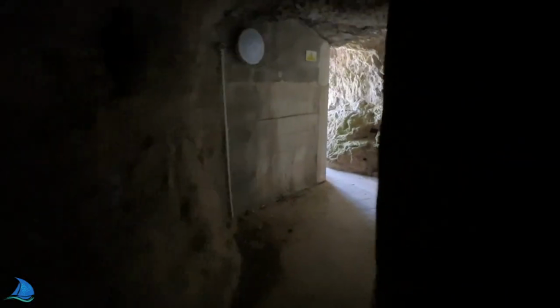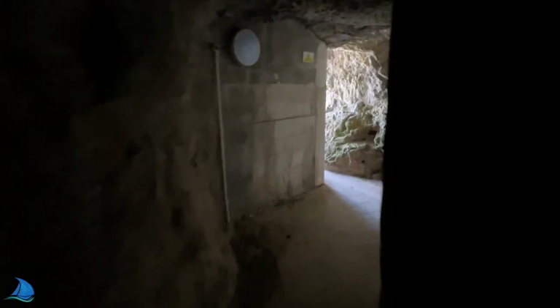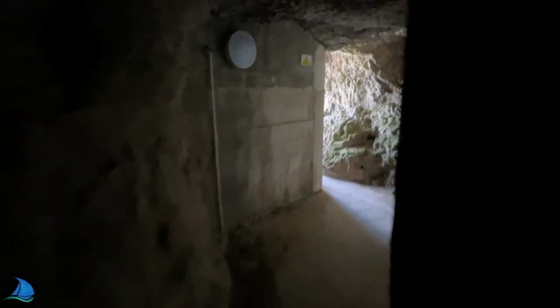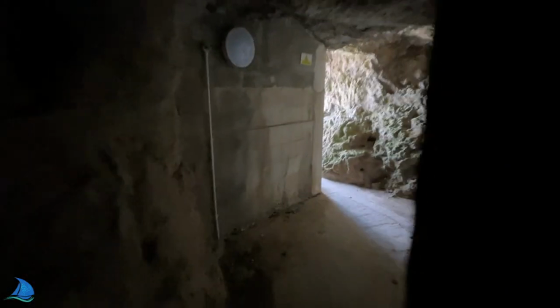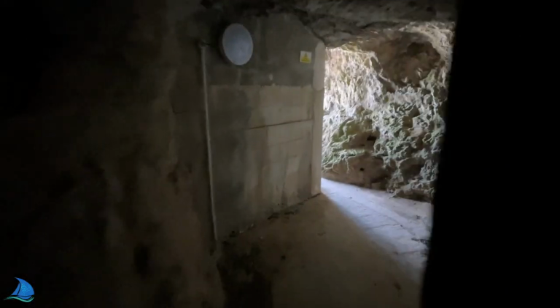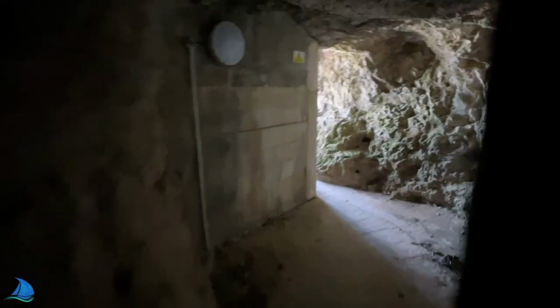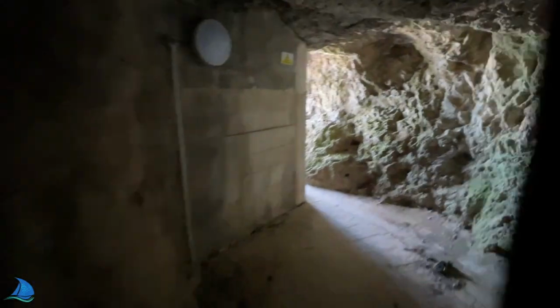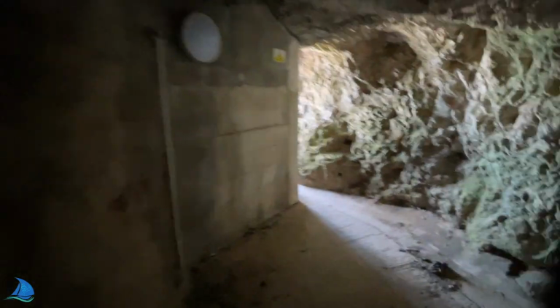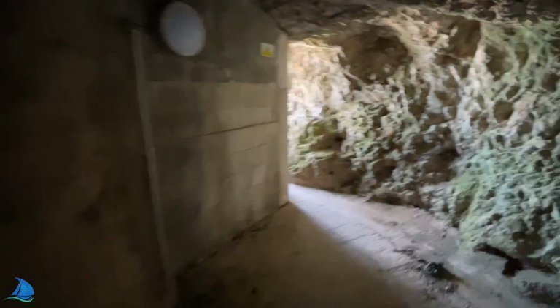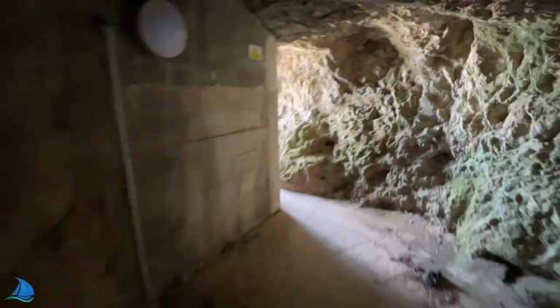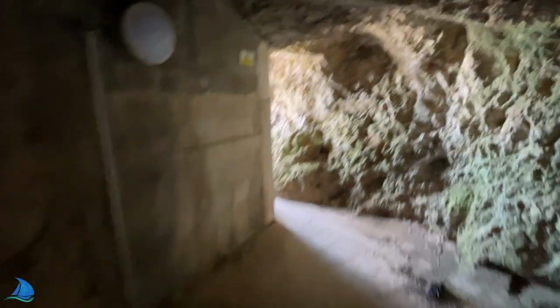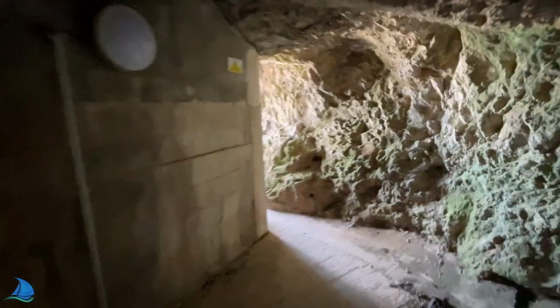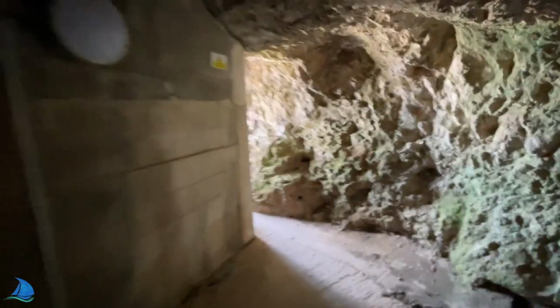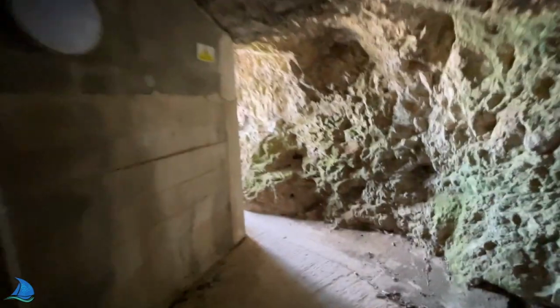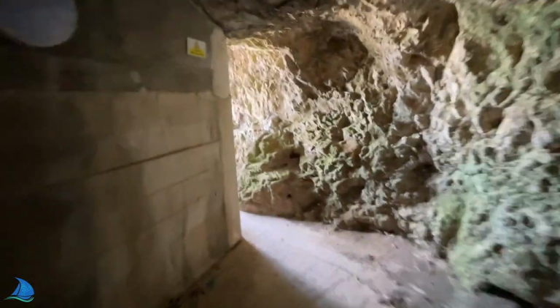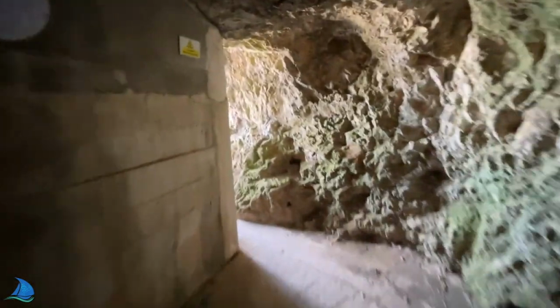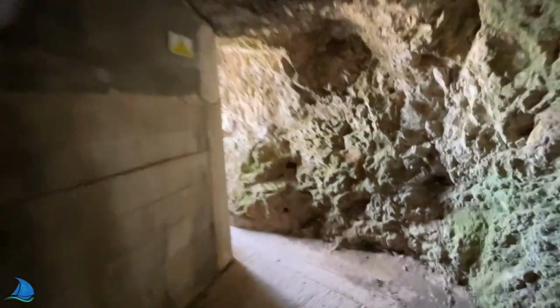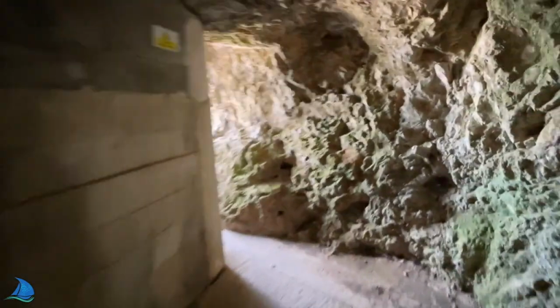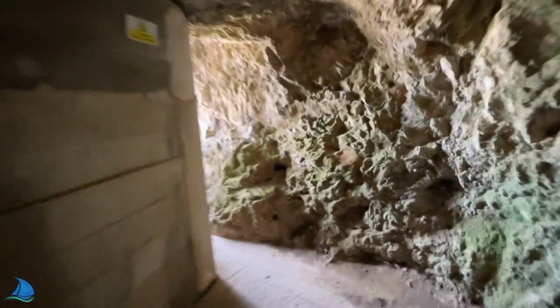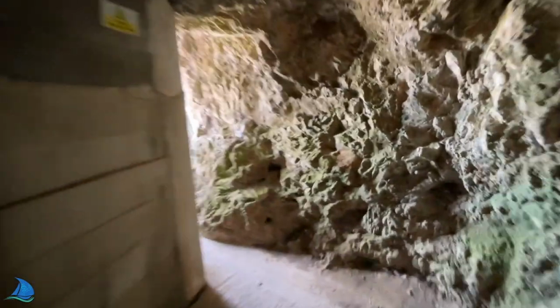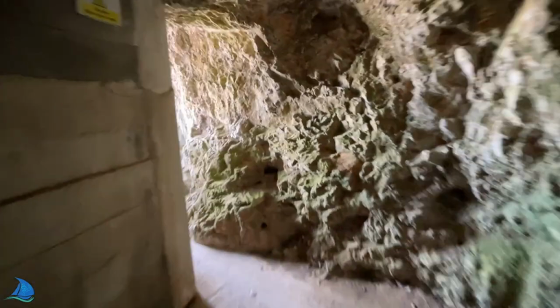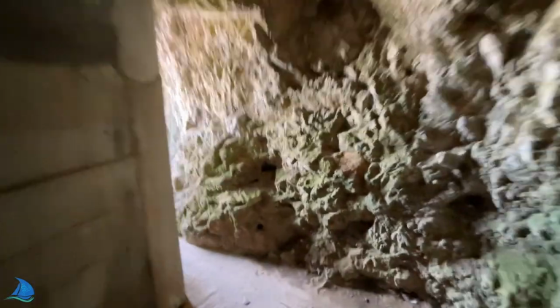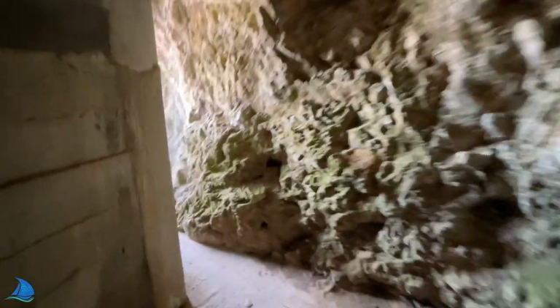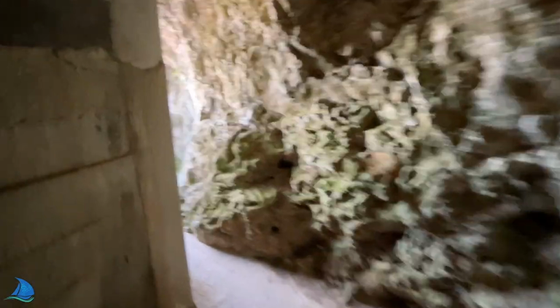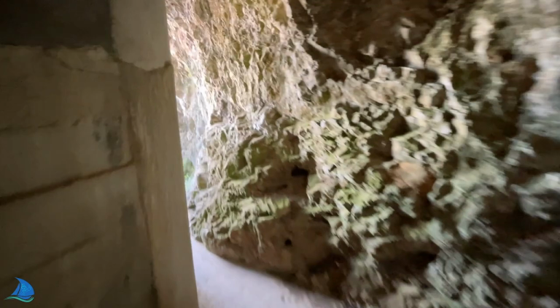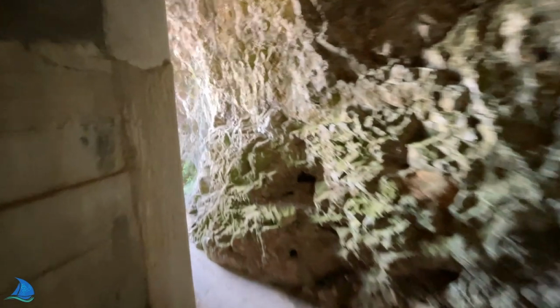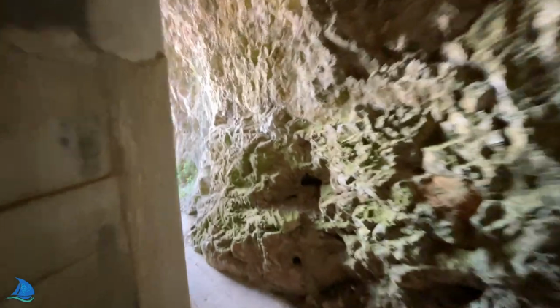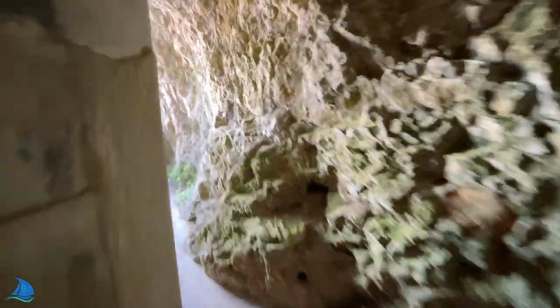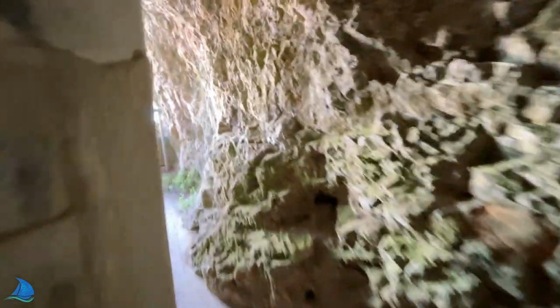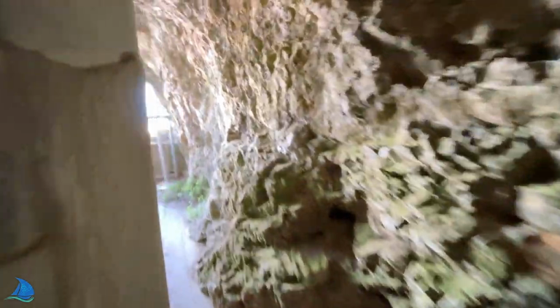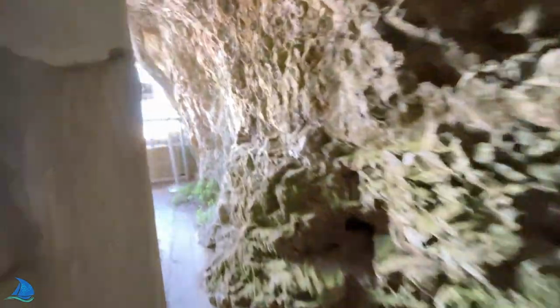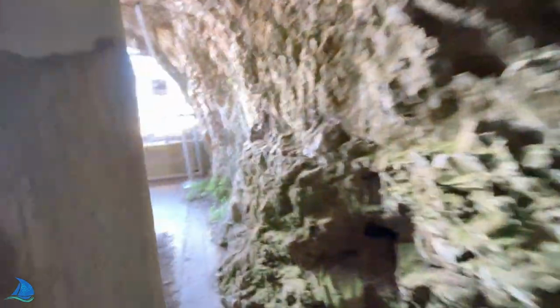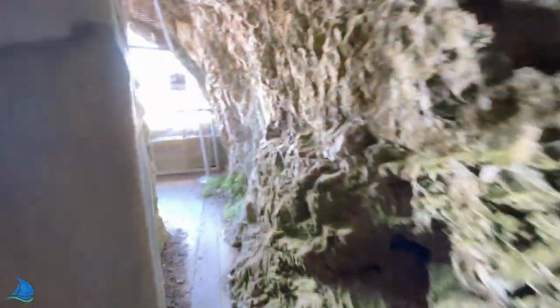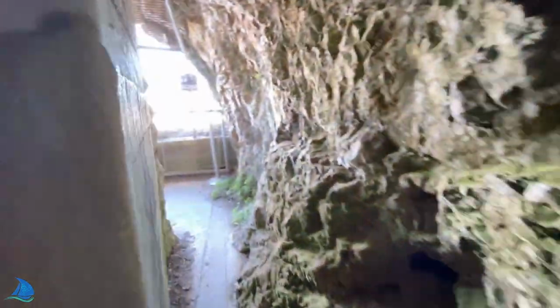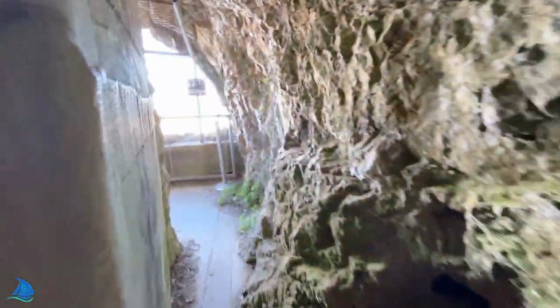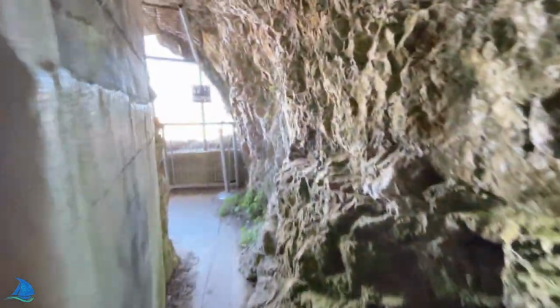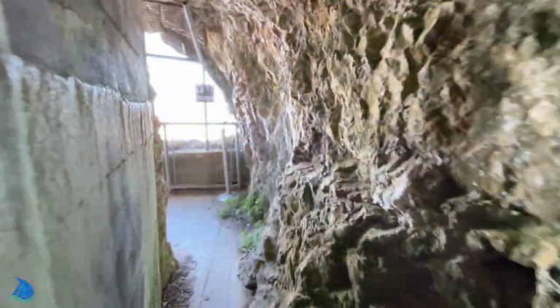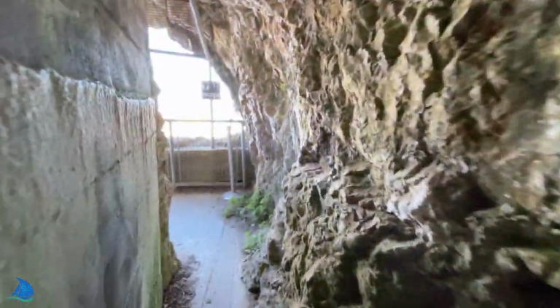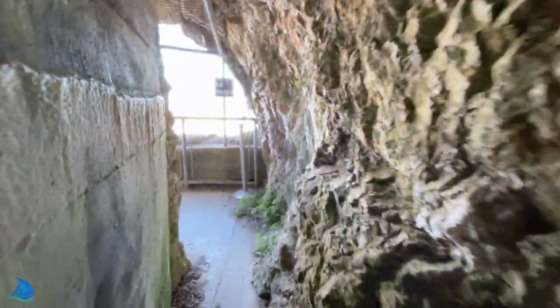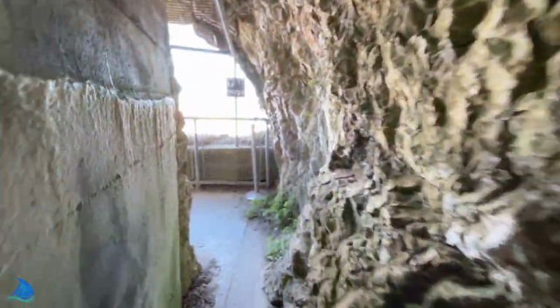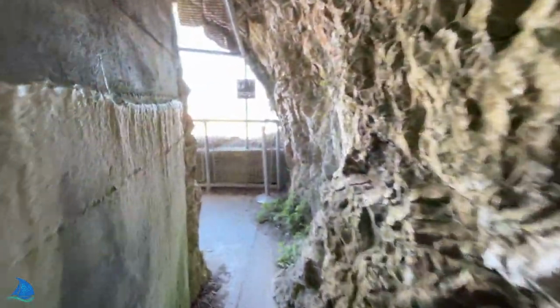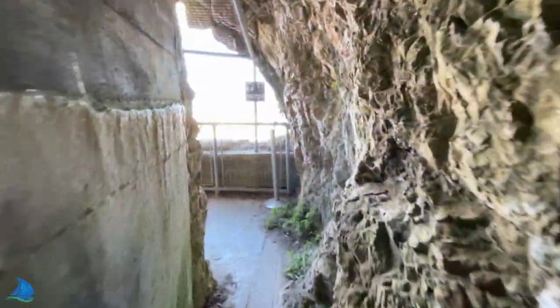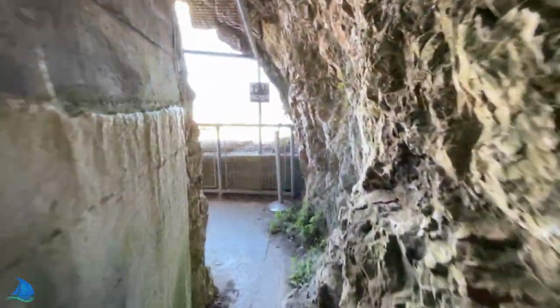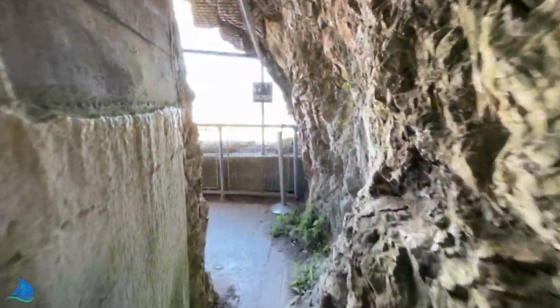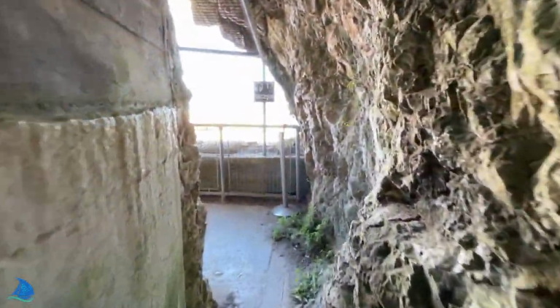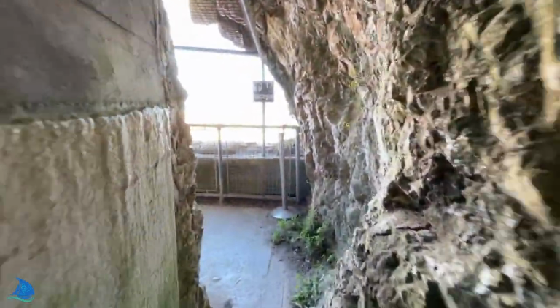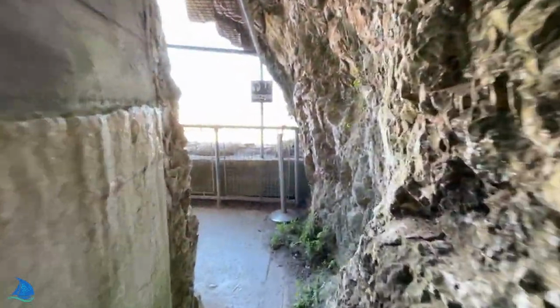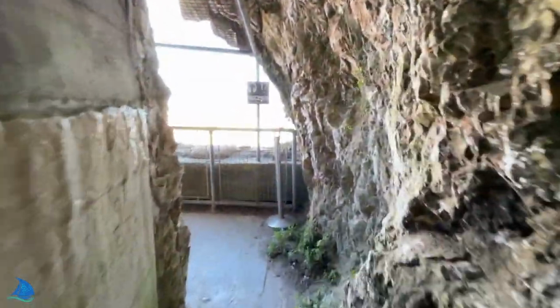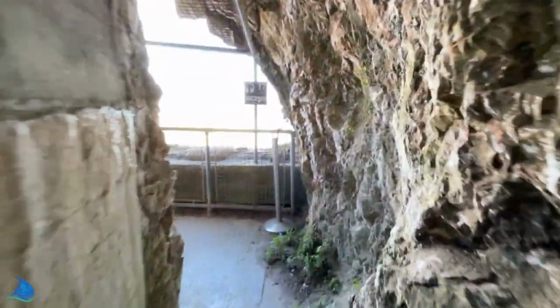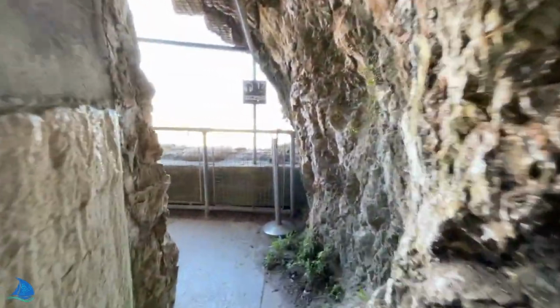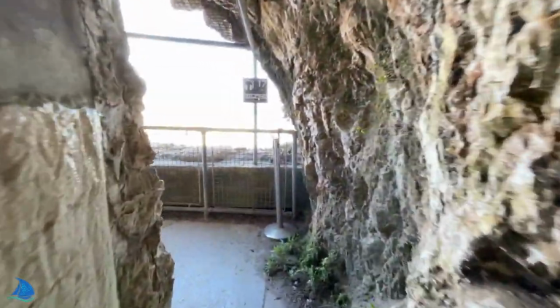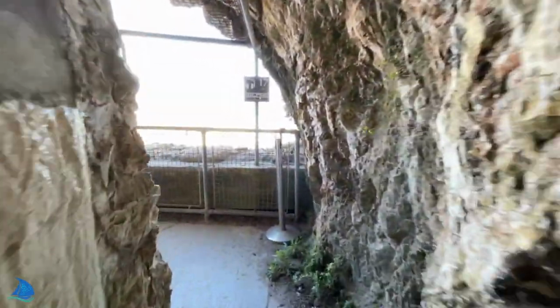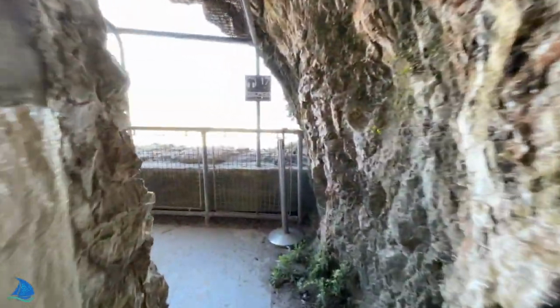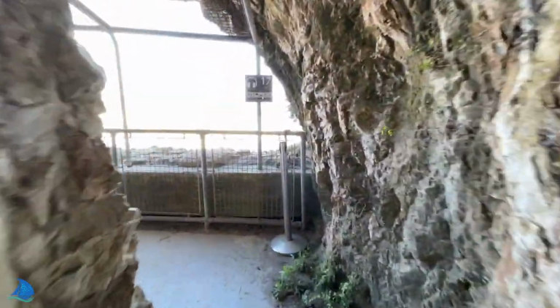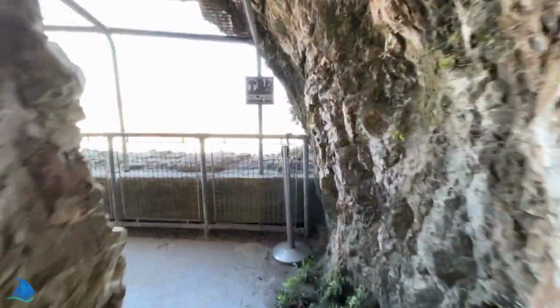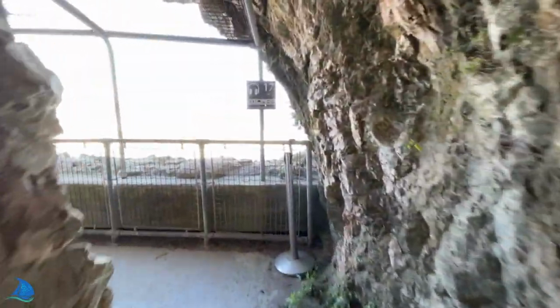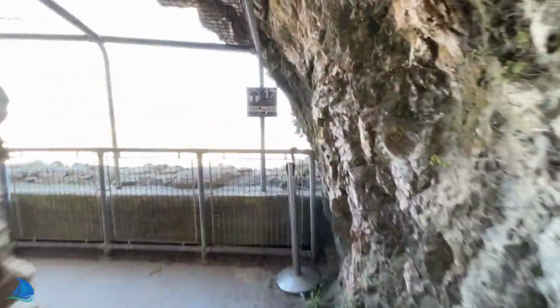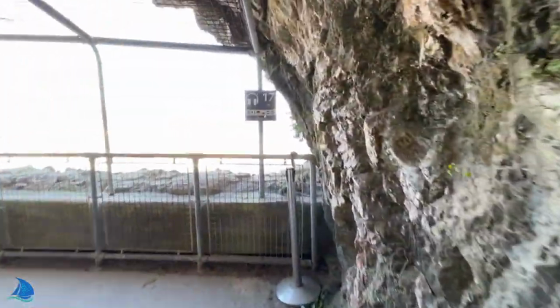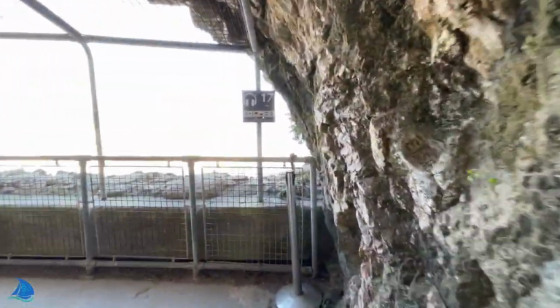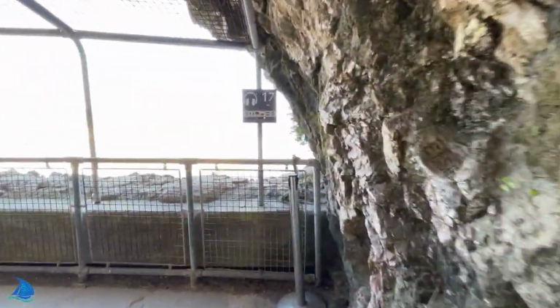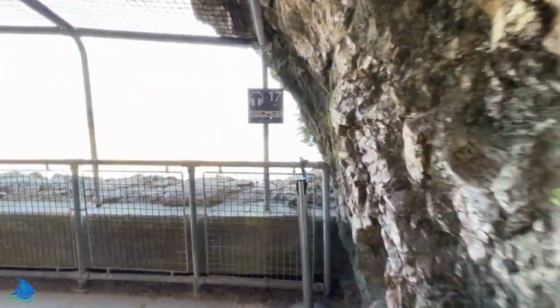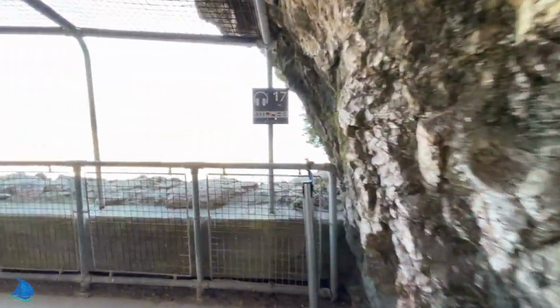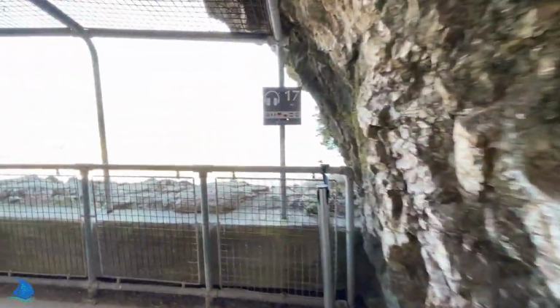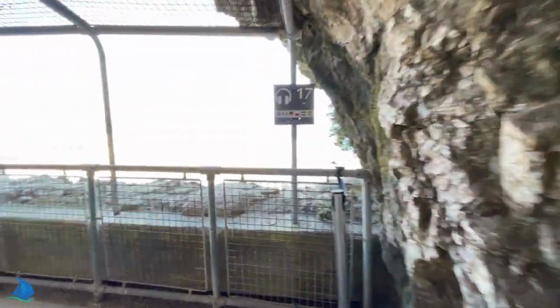The total length of the entire tunnel network inside the rock is approximately 34 miles, or 55 kilometres.